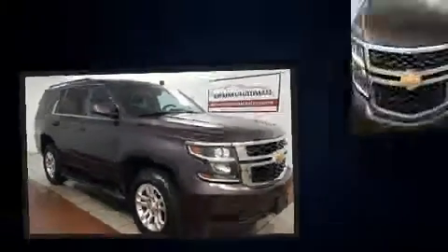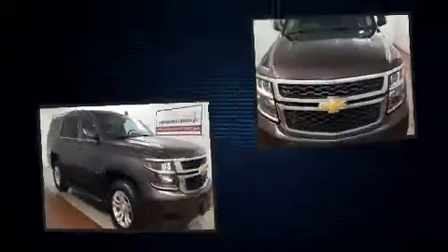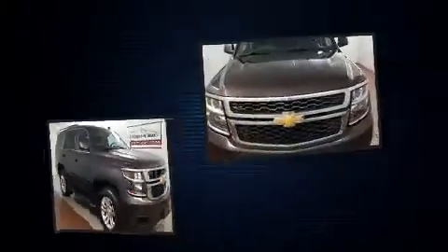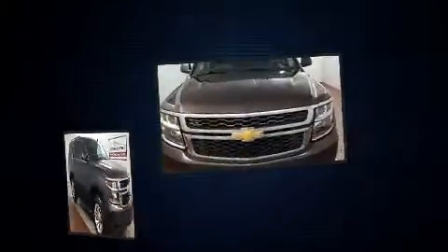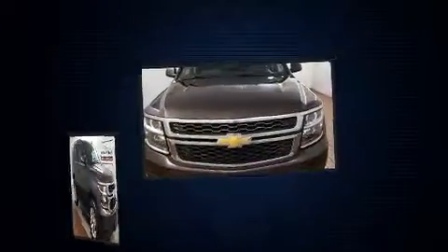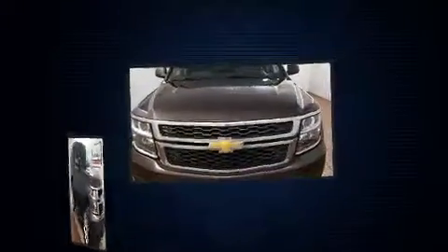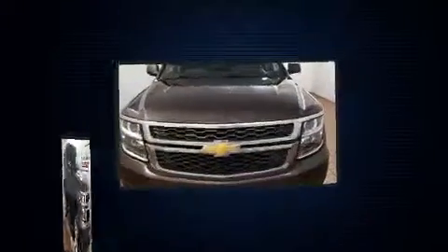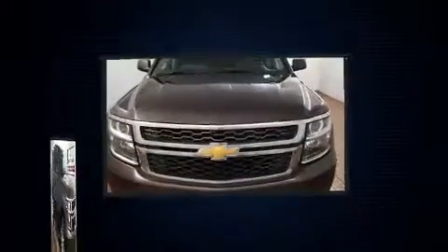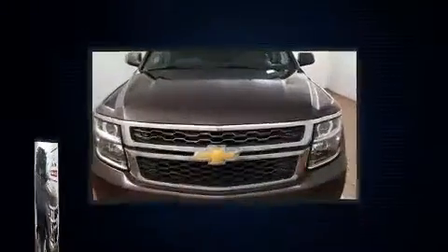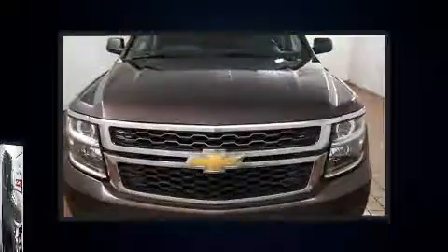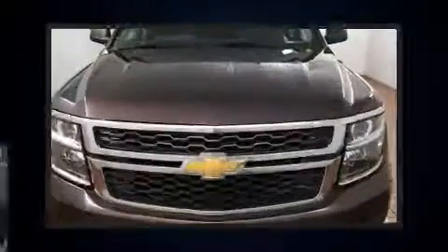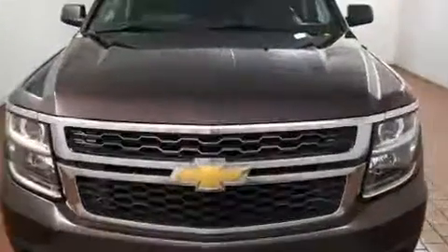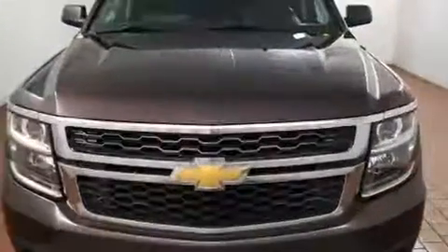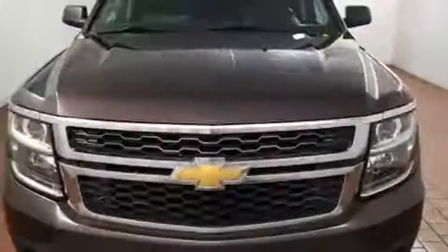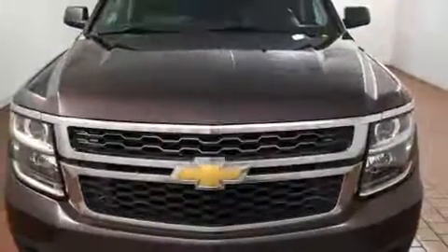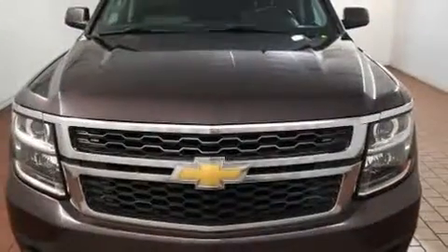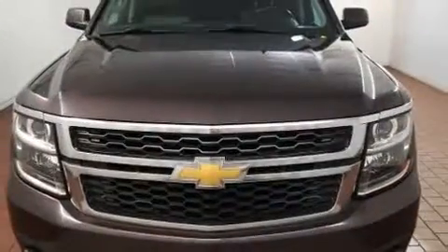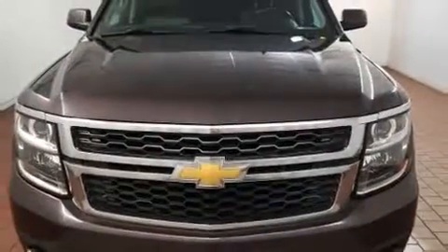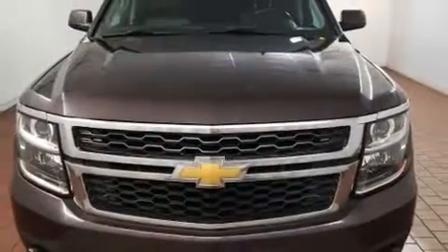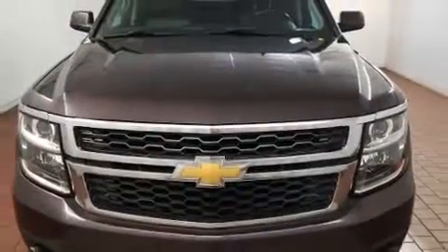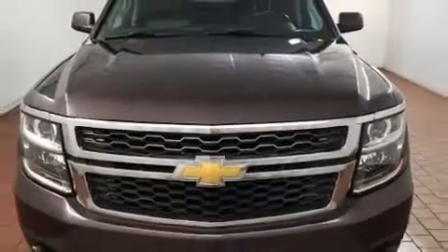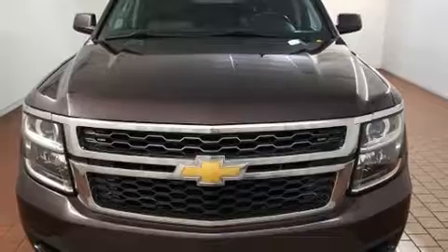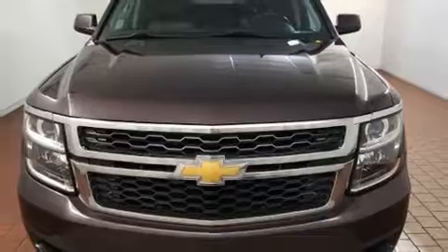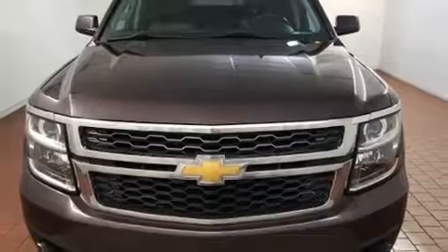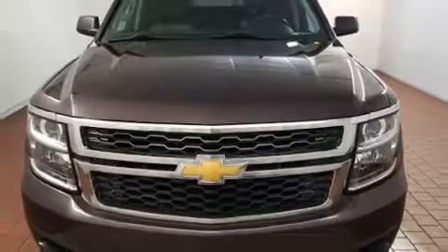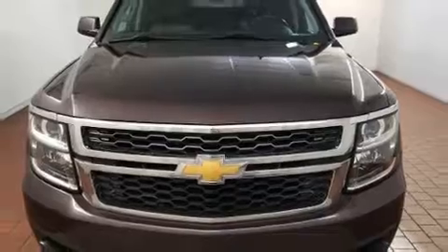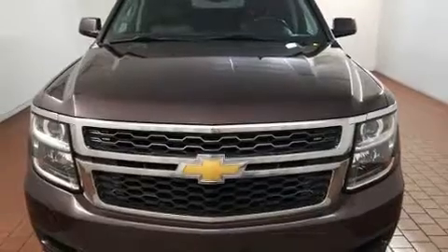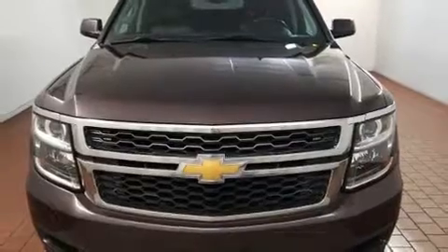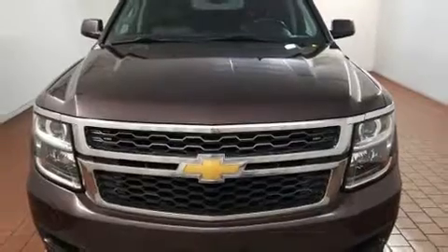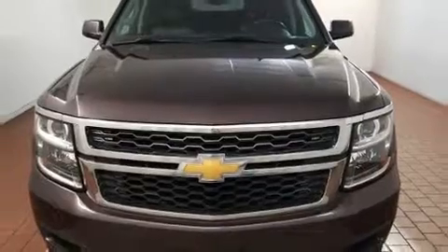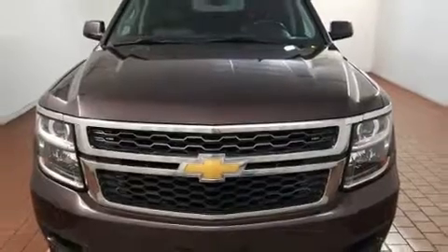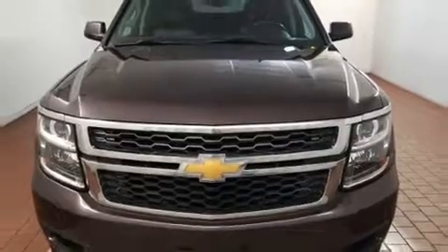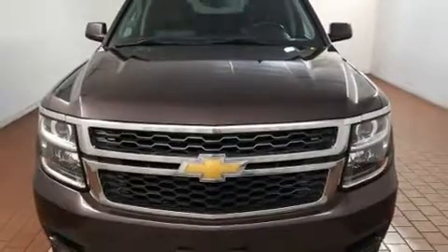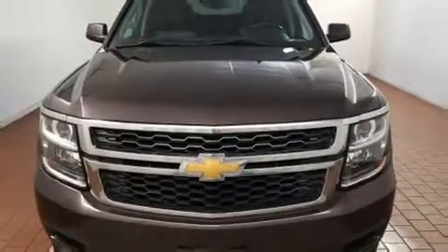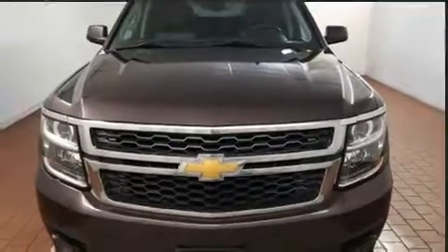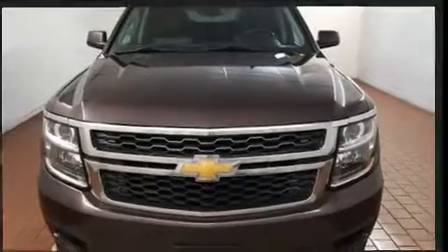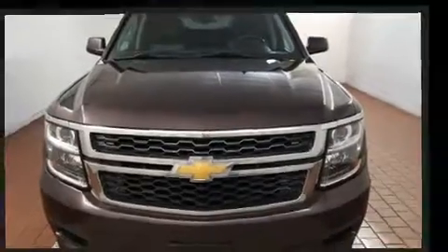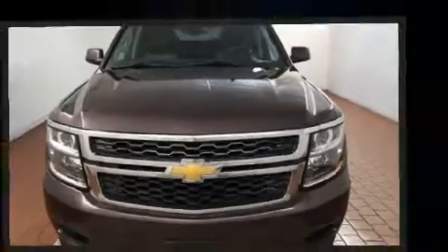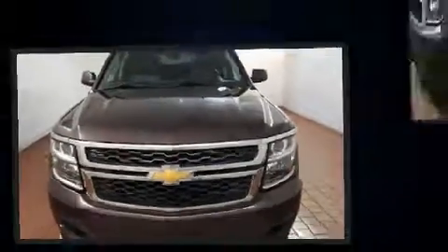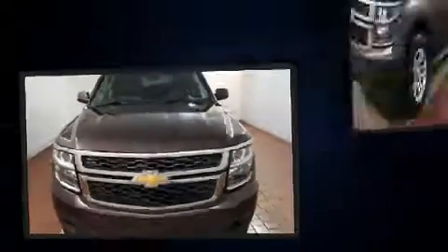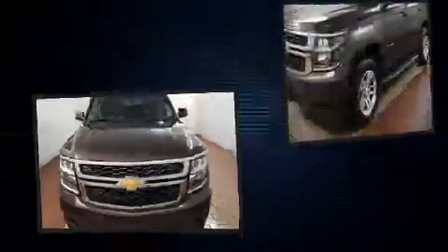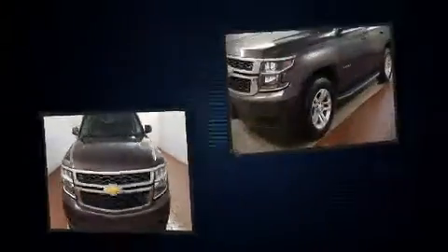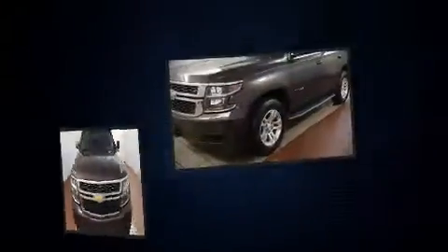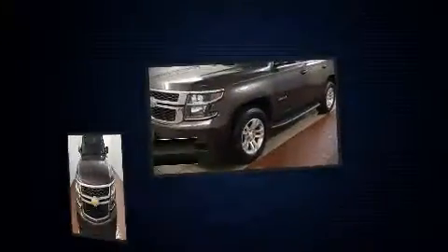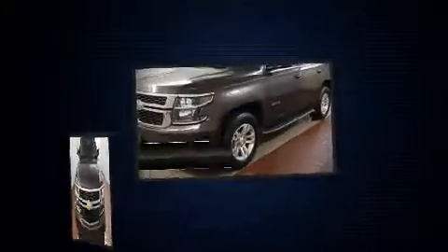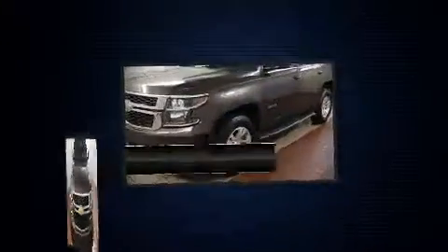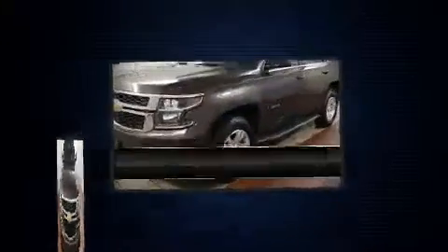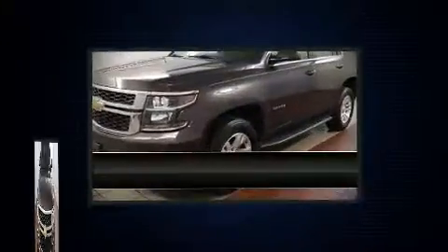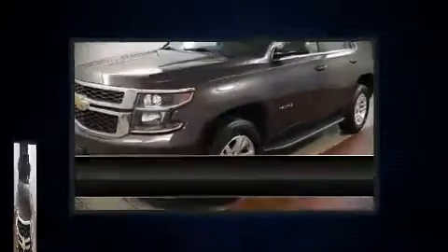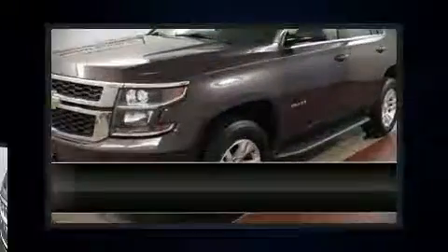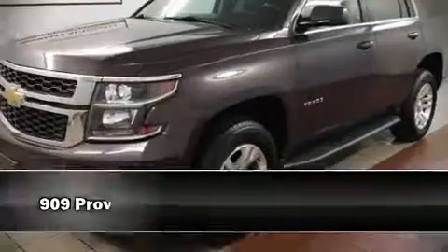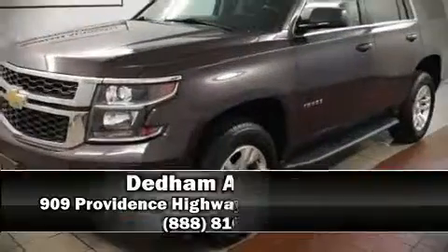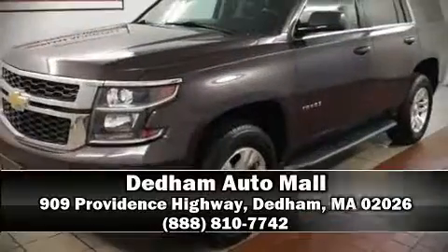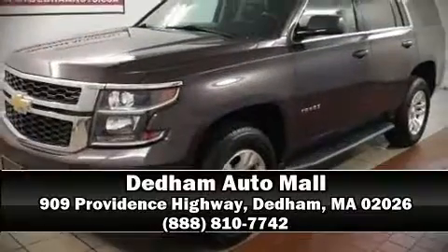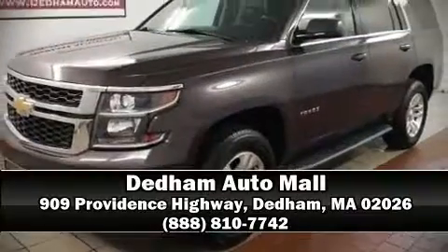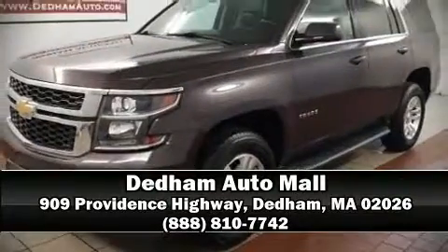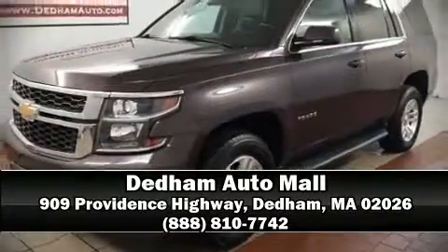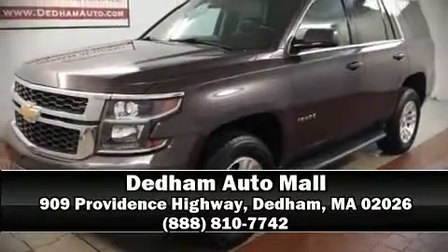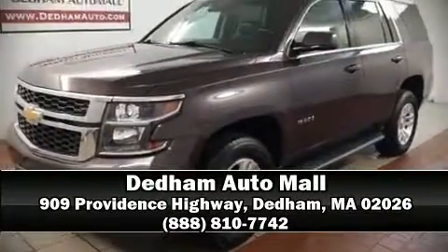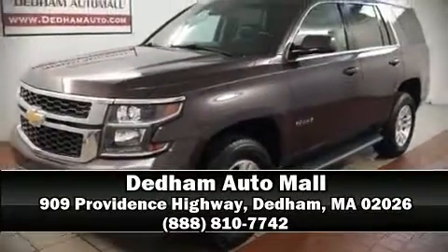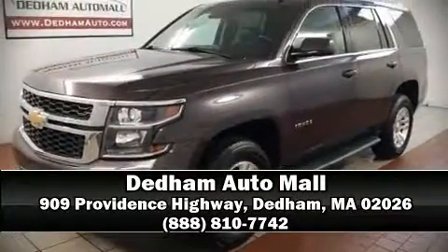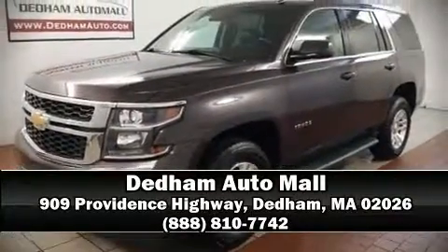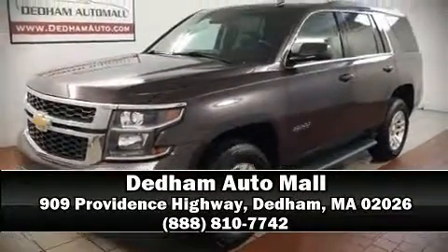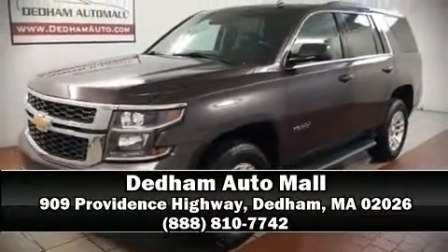A Carfax history report provides you peace of mind by detailing information related to past owners and service records. Our sales reps are extremely helpful and knowledgeable — come on in and take a test drive.